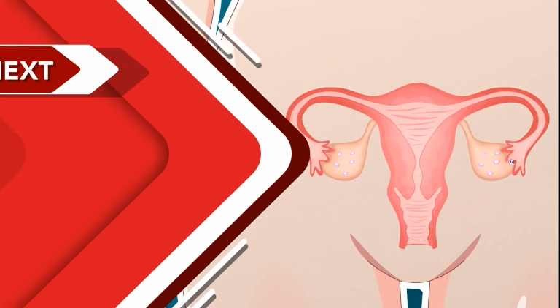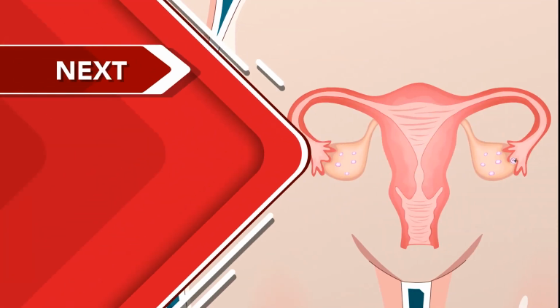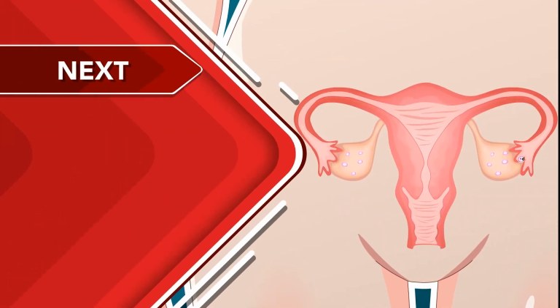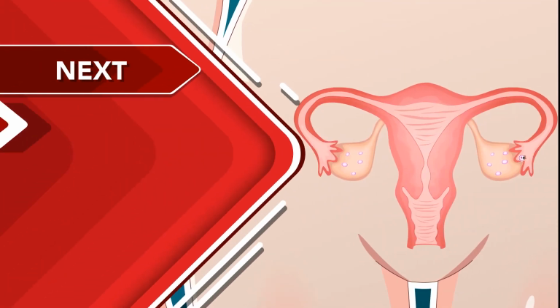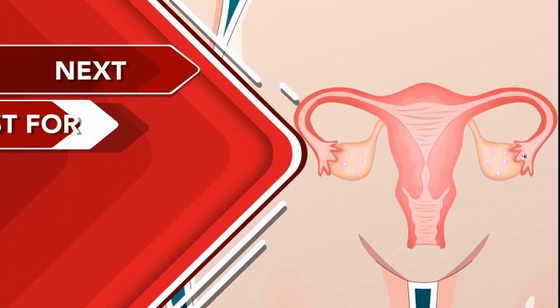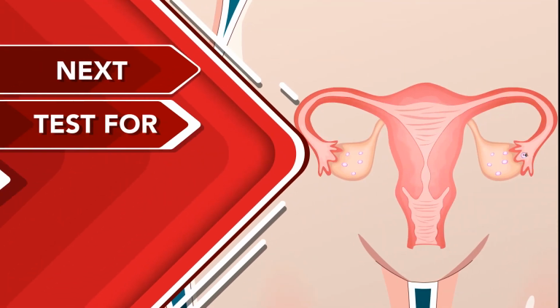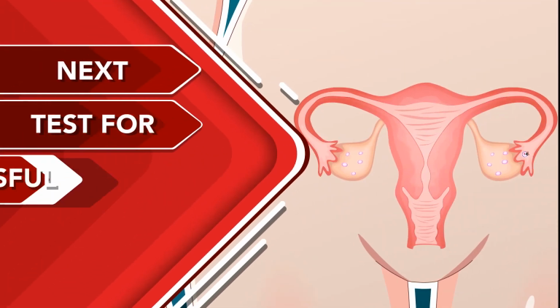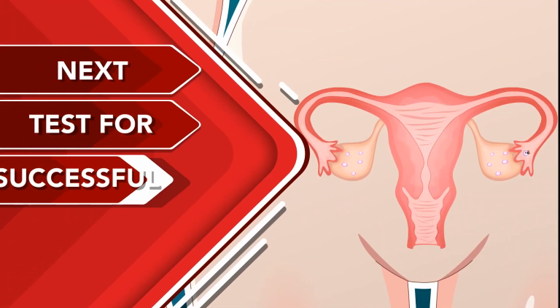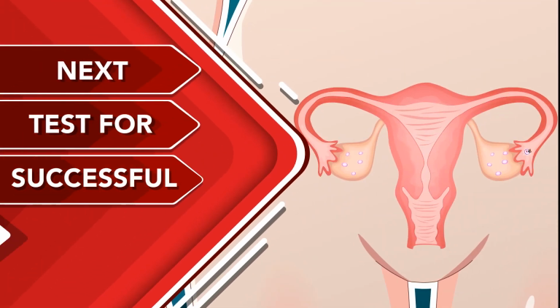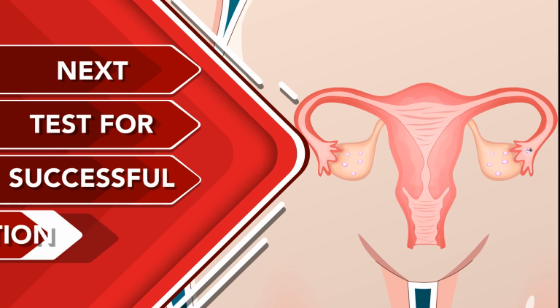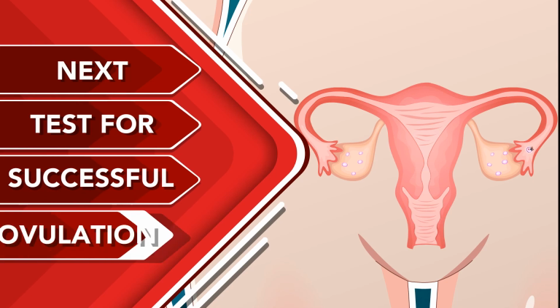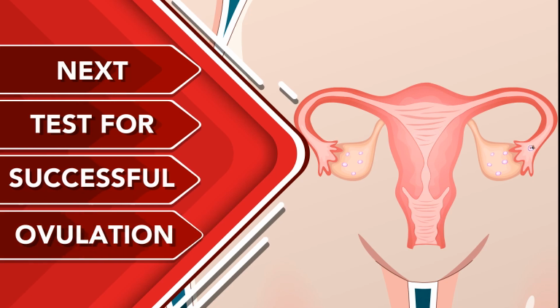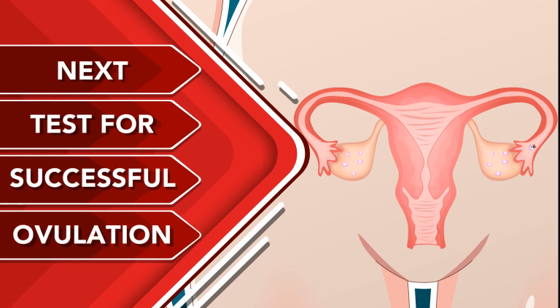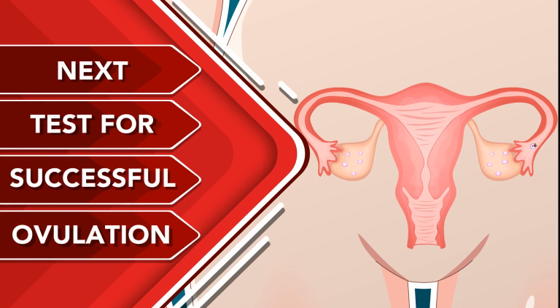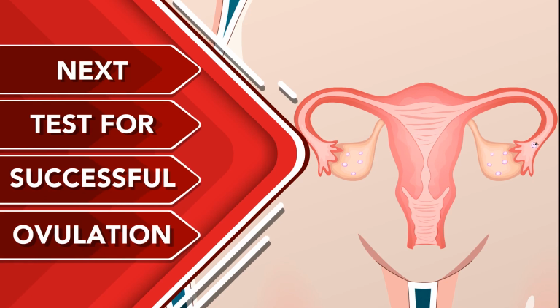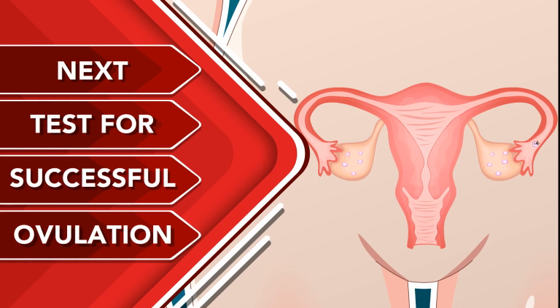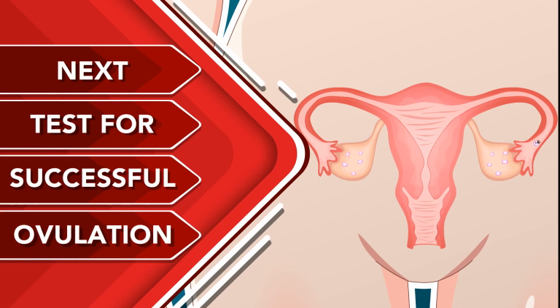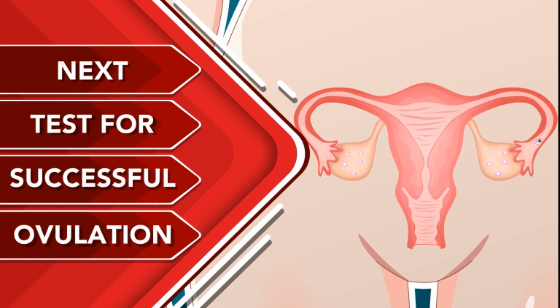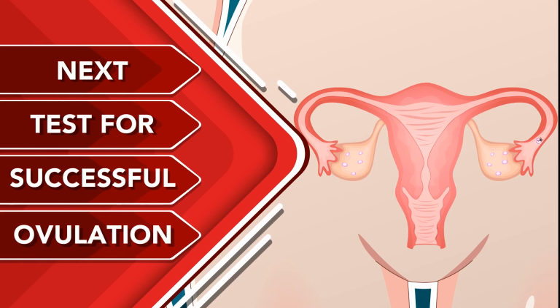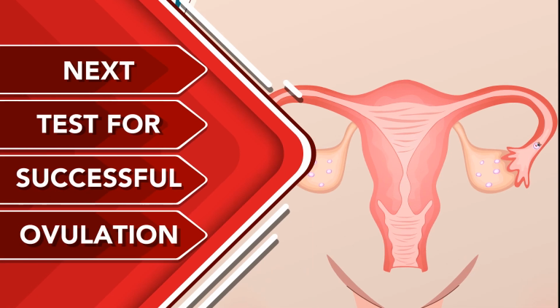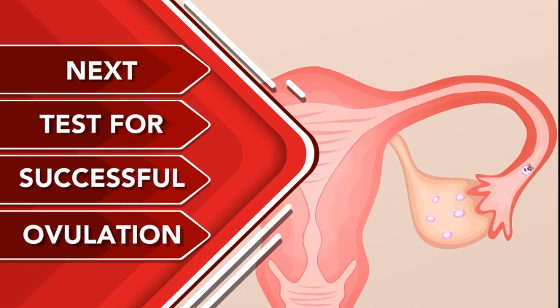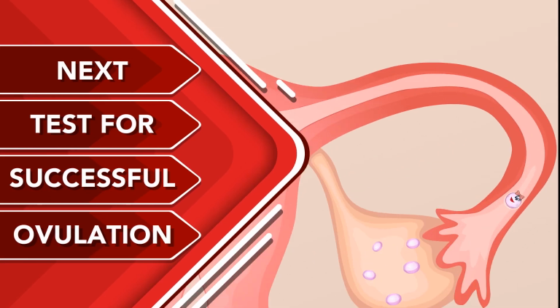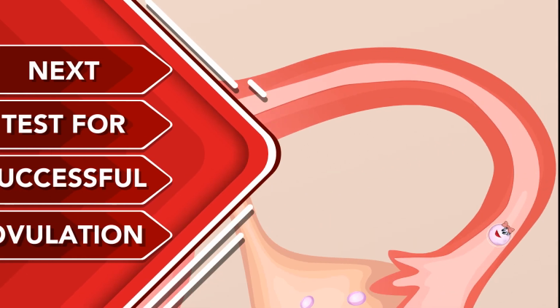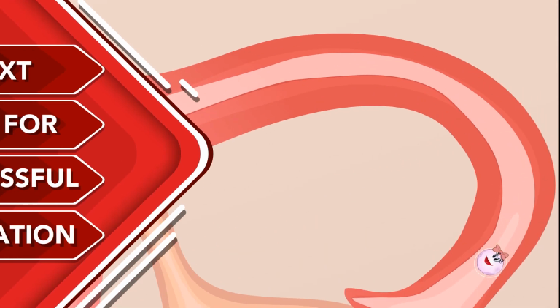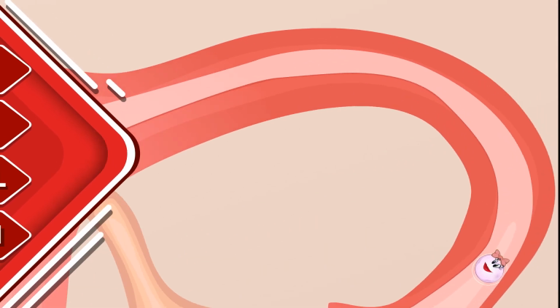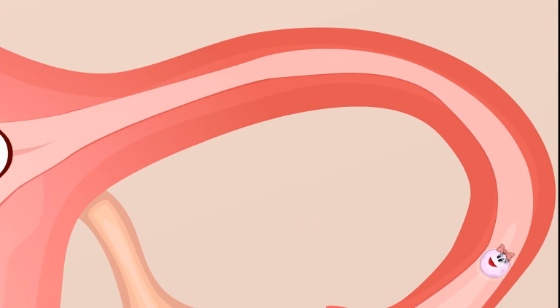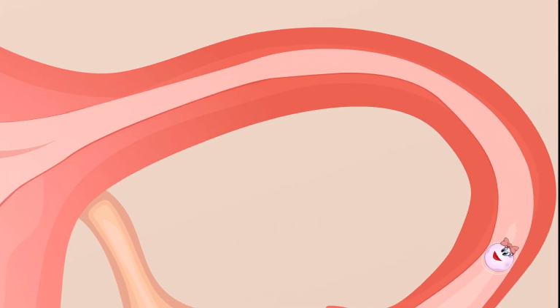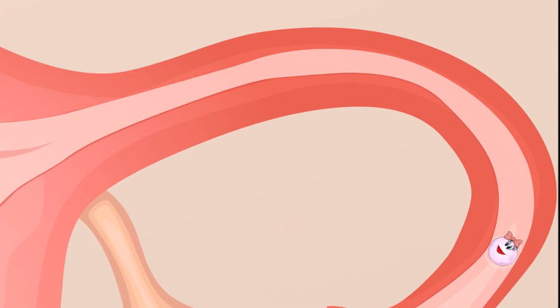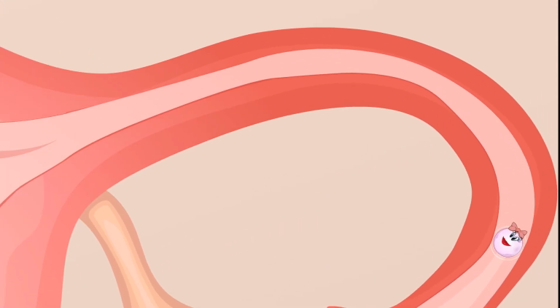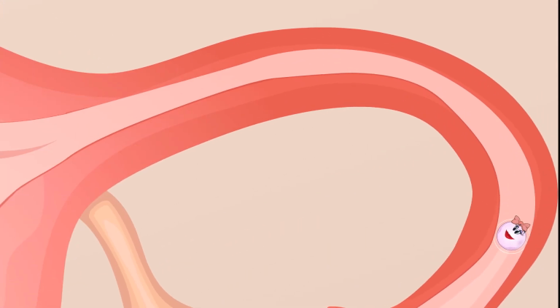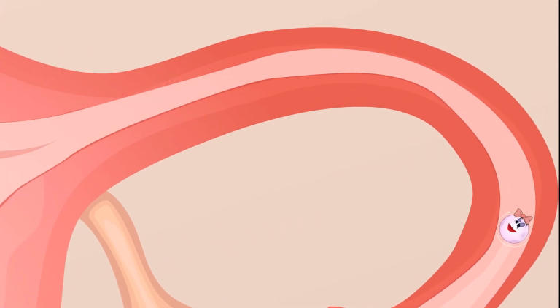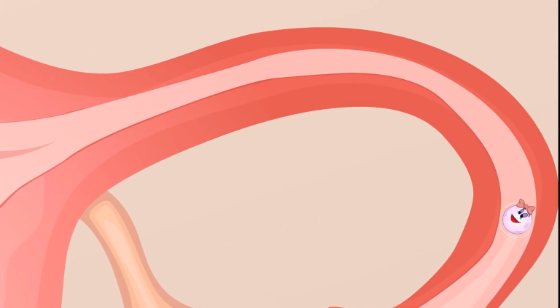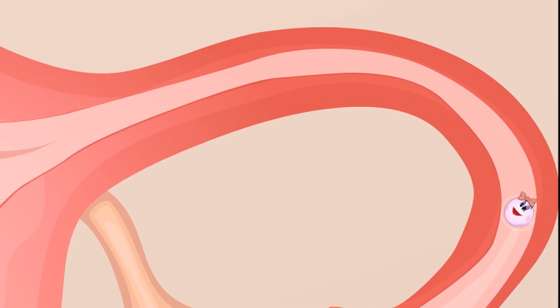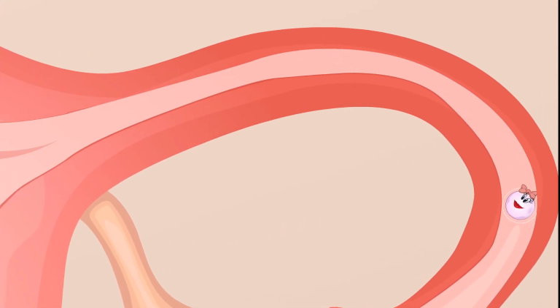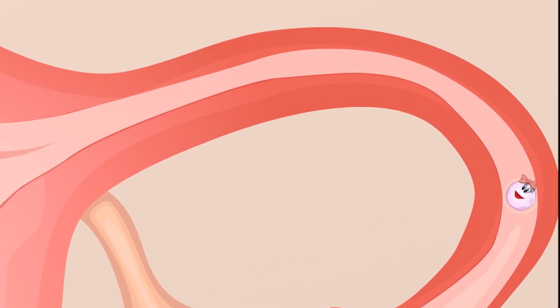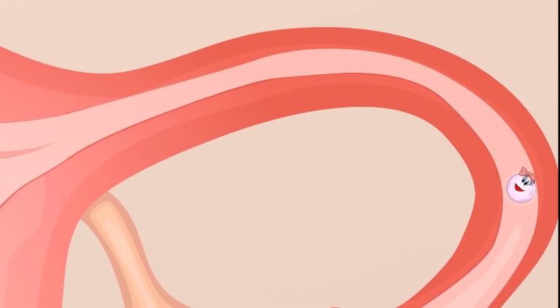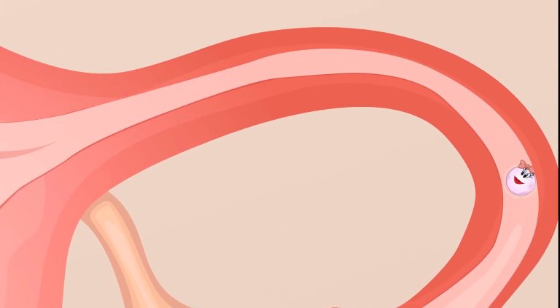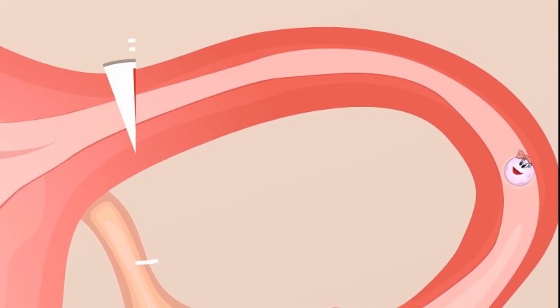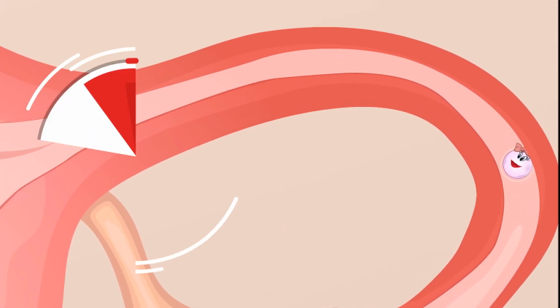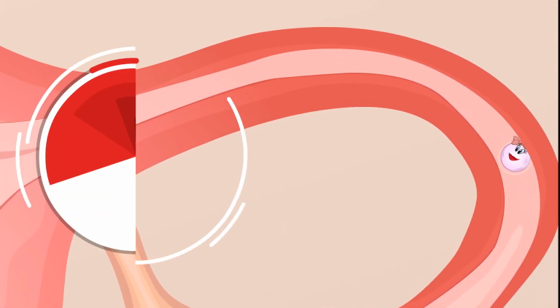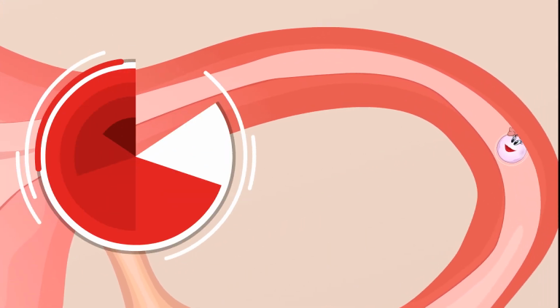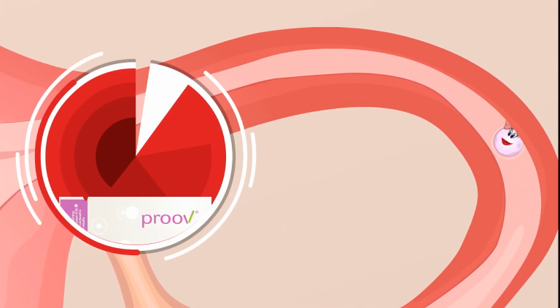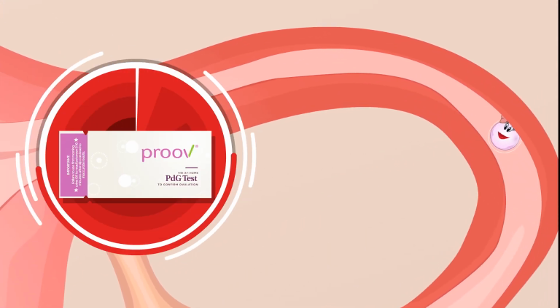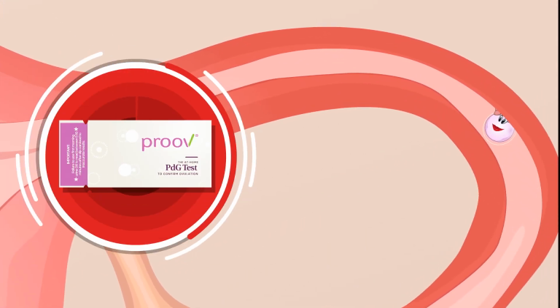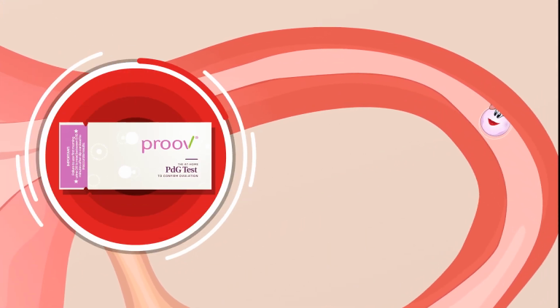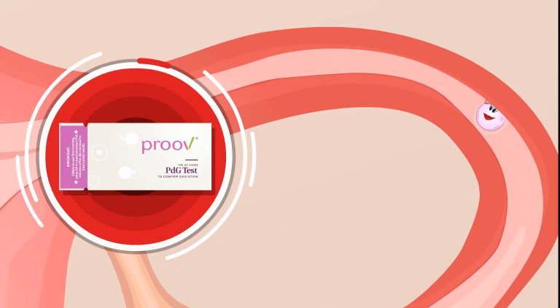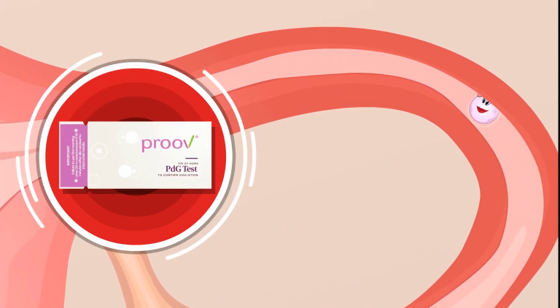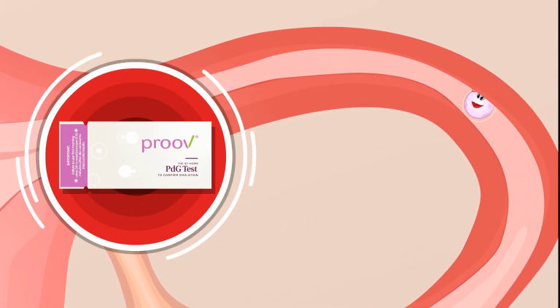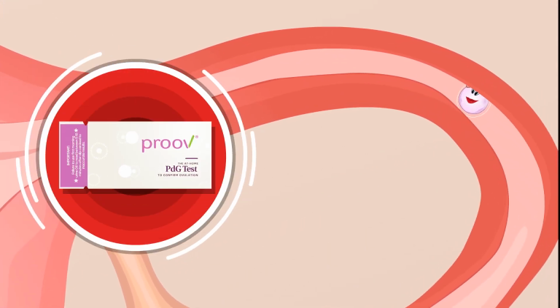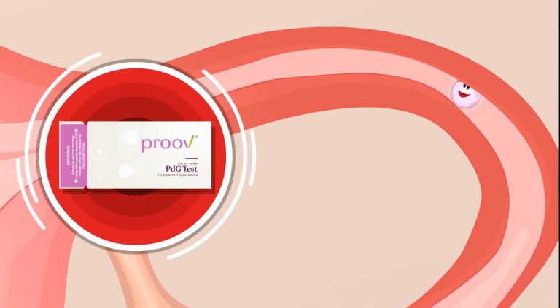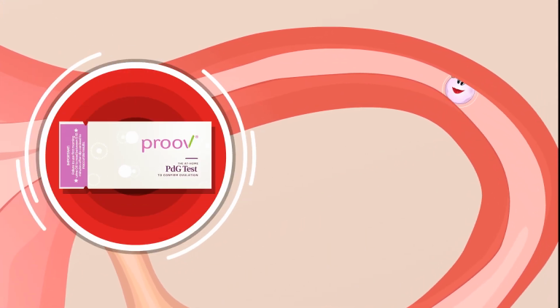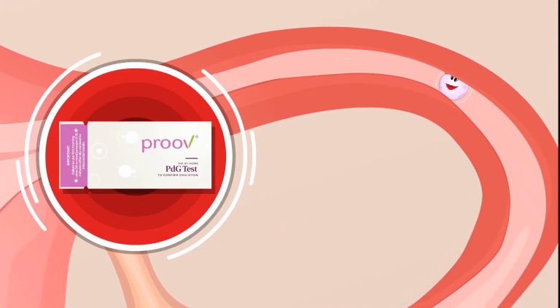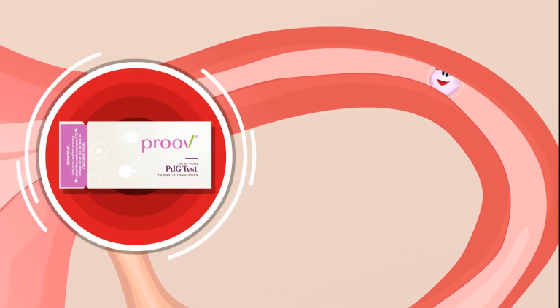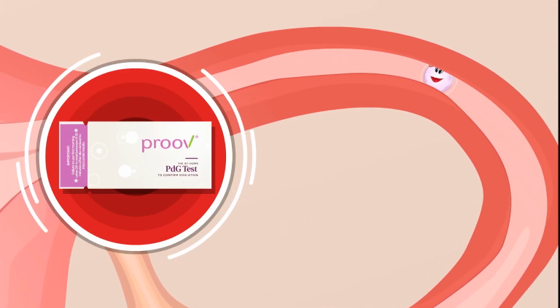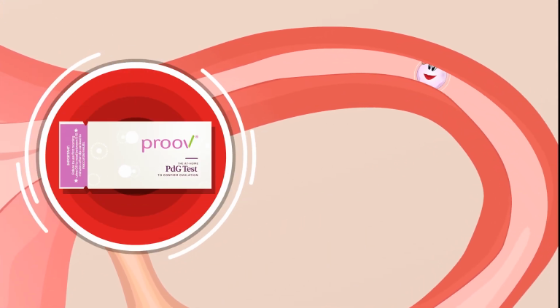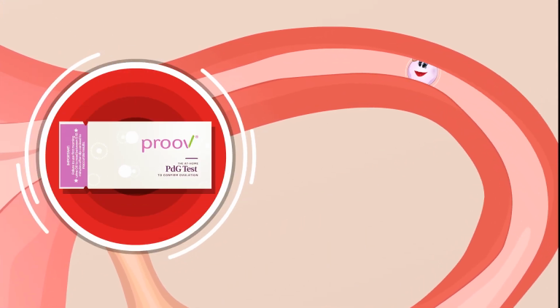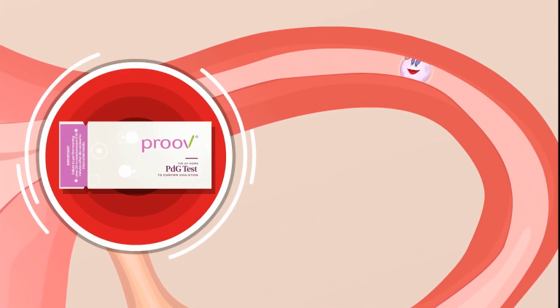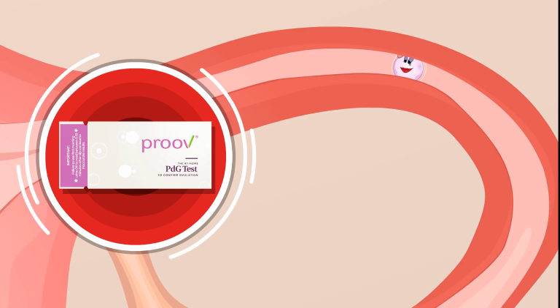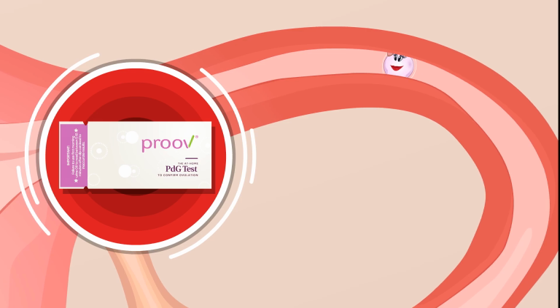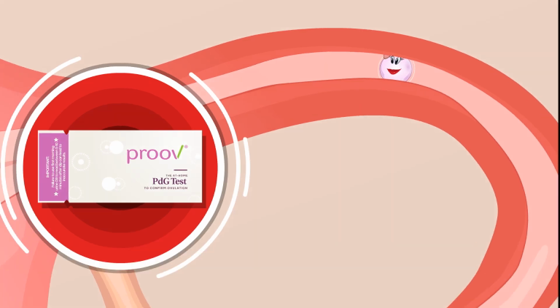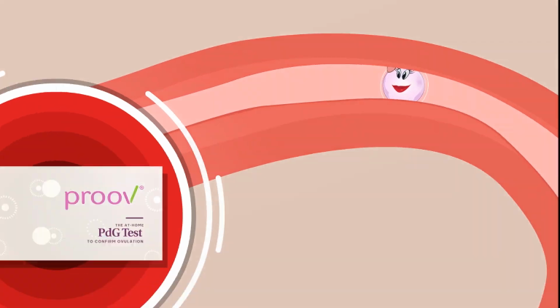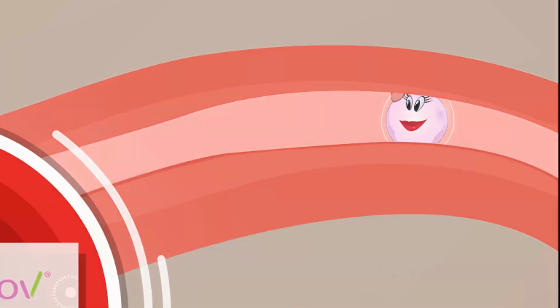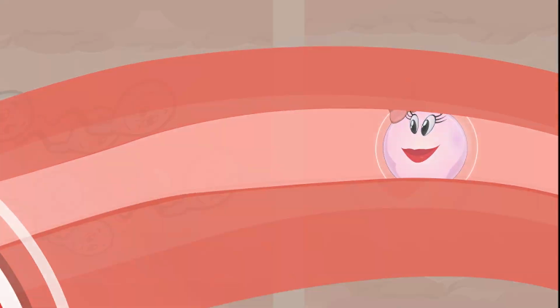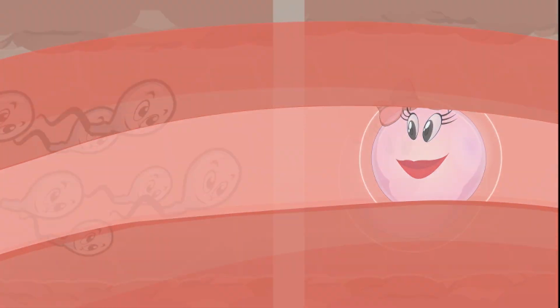Next, test for successful ovulation and uncover any issues early with Prove's PDG confirmation test.